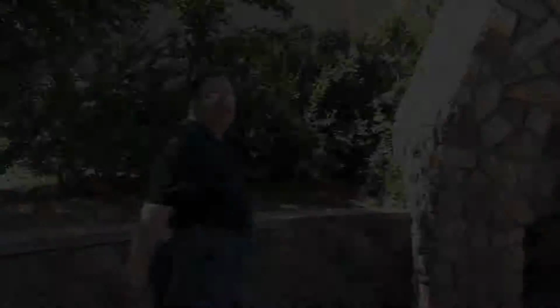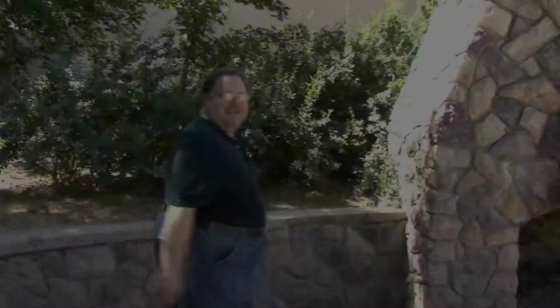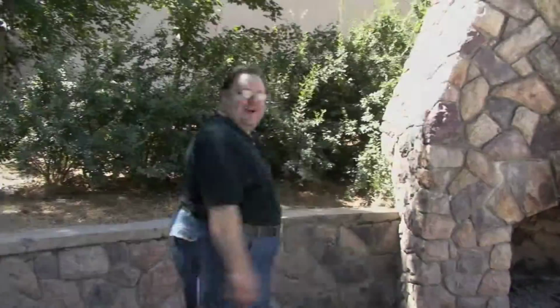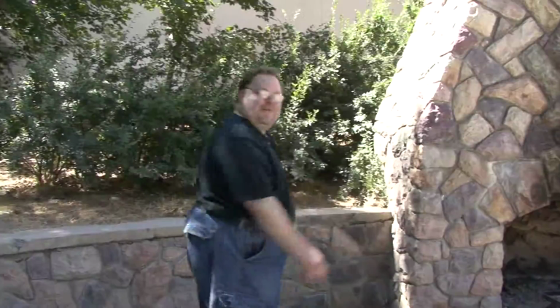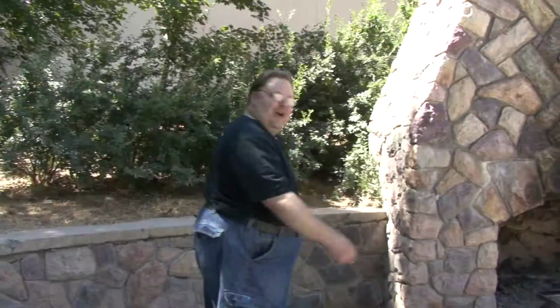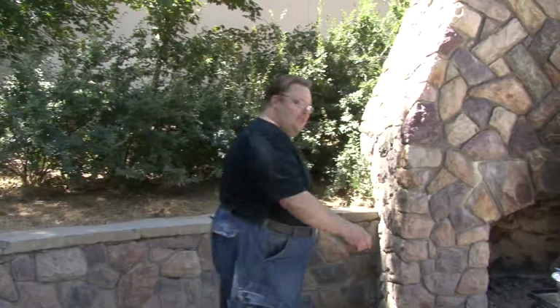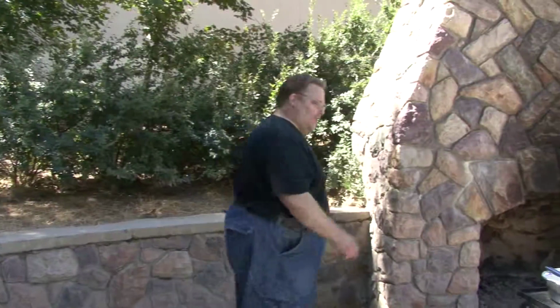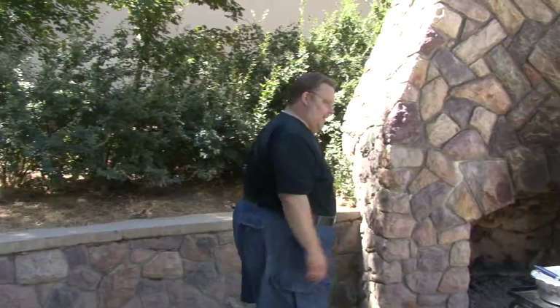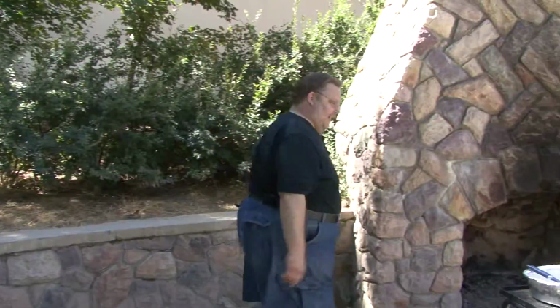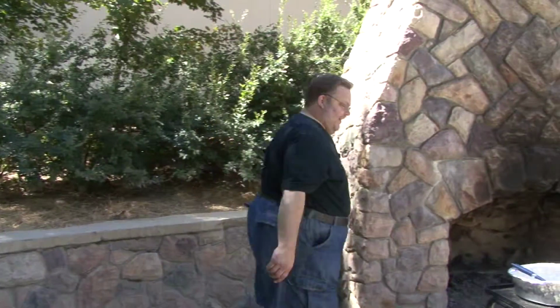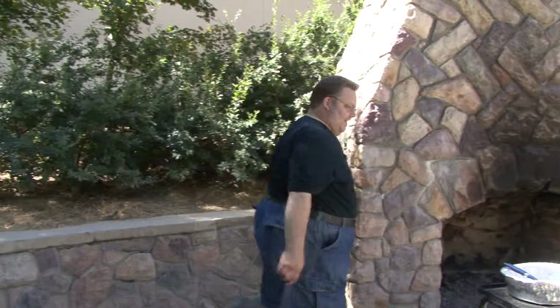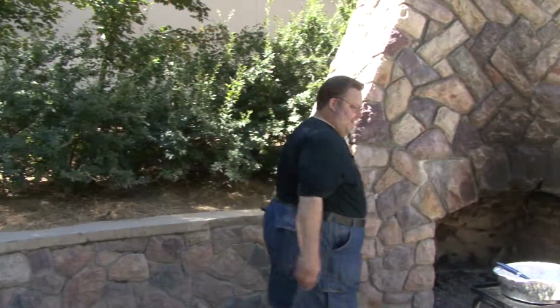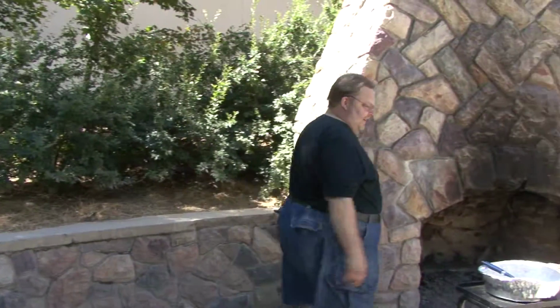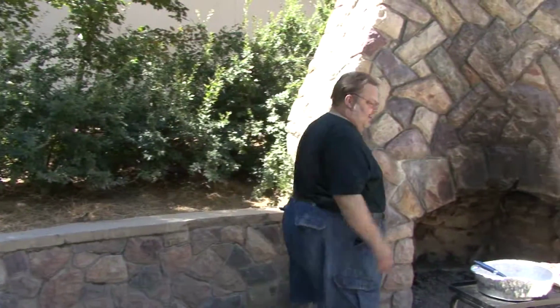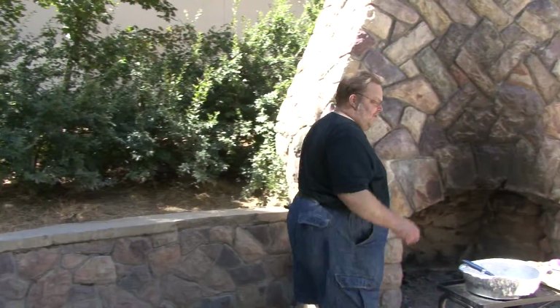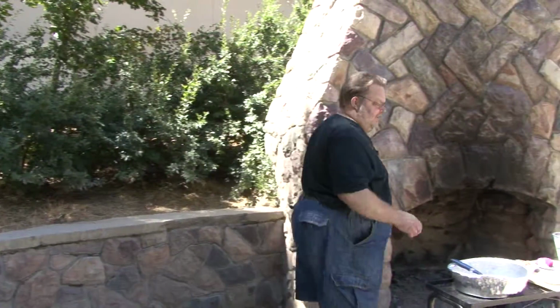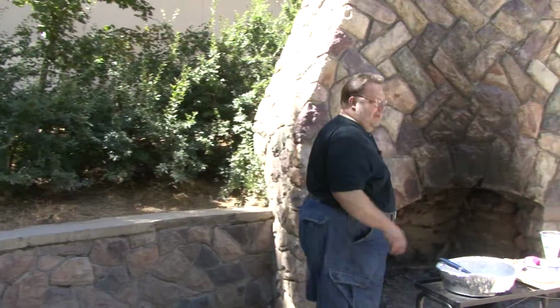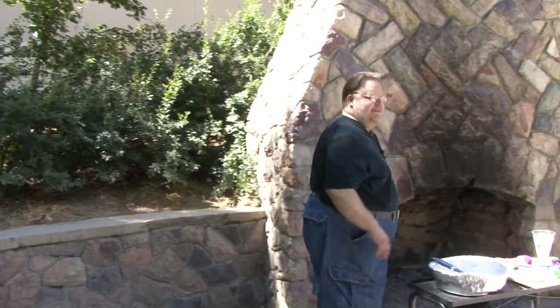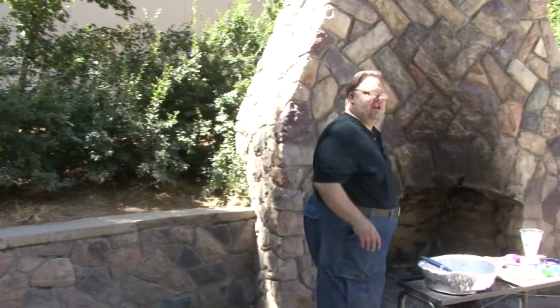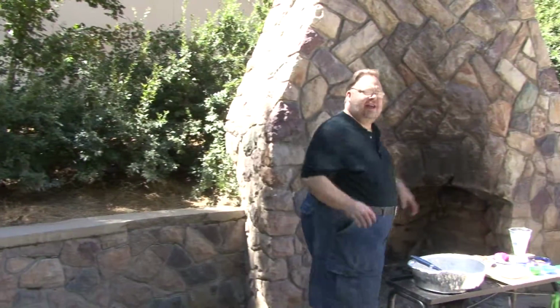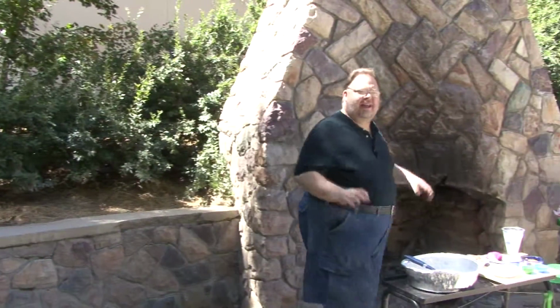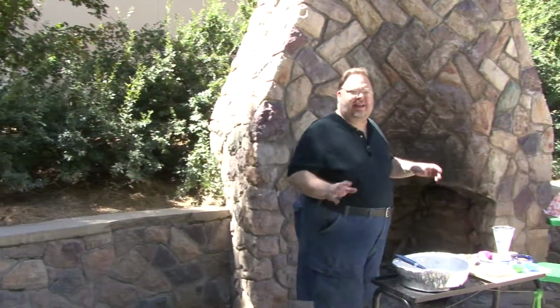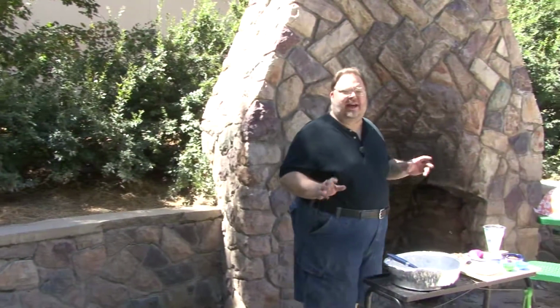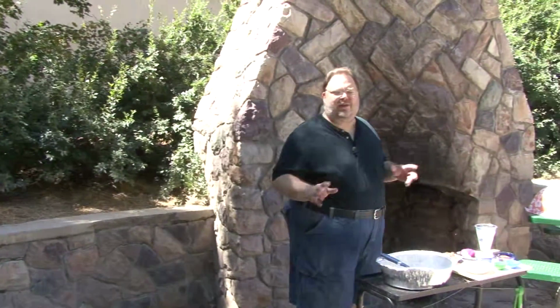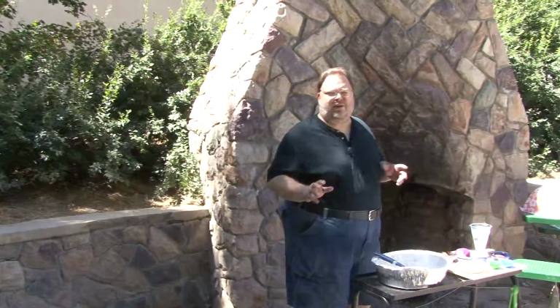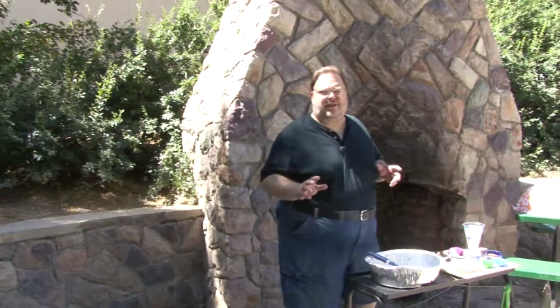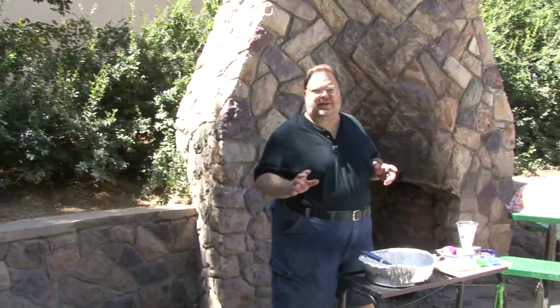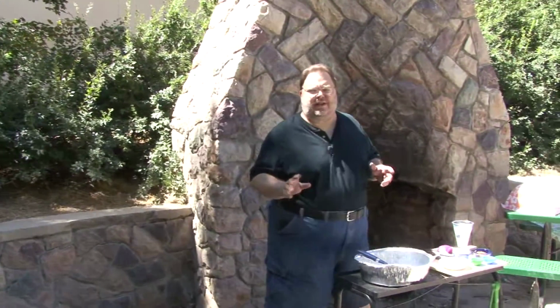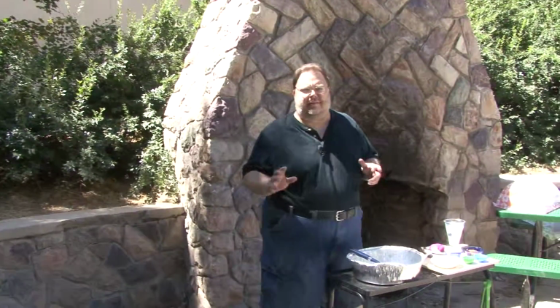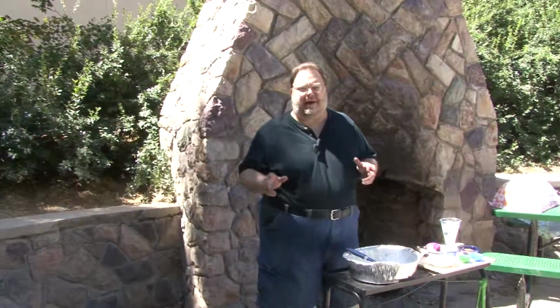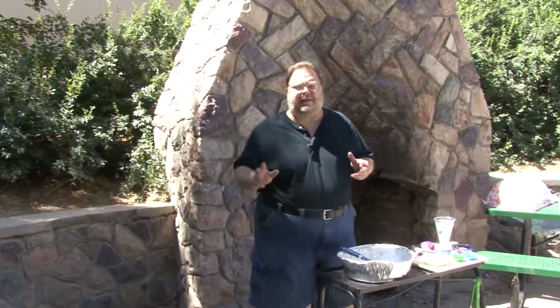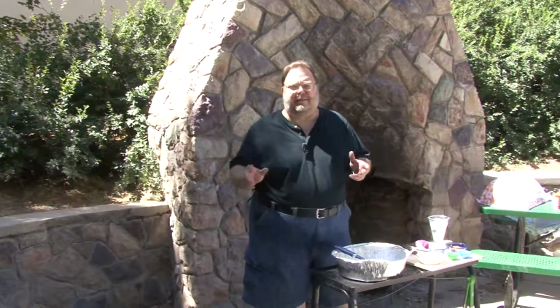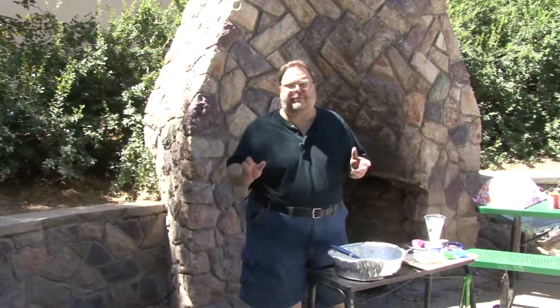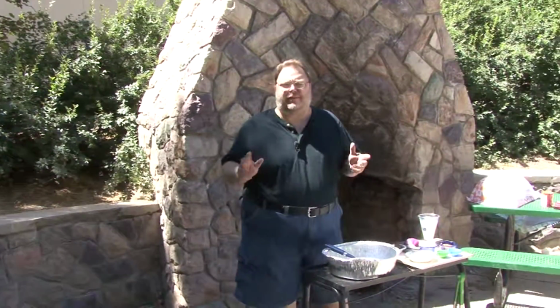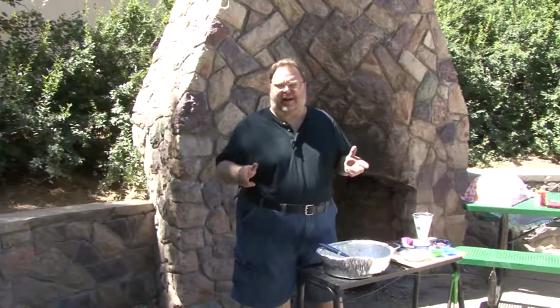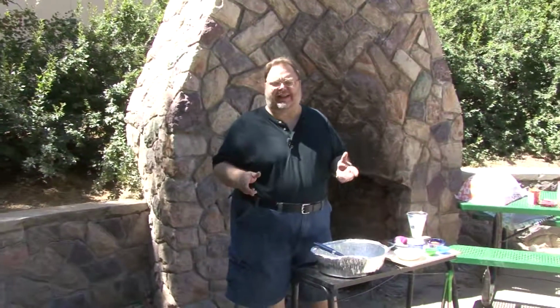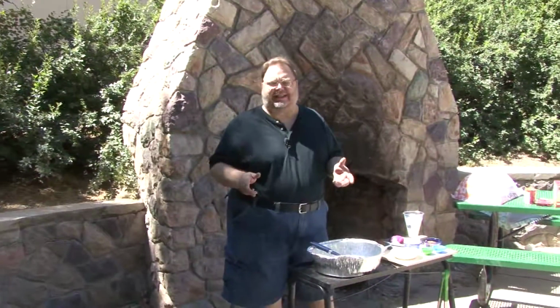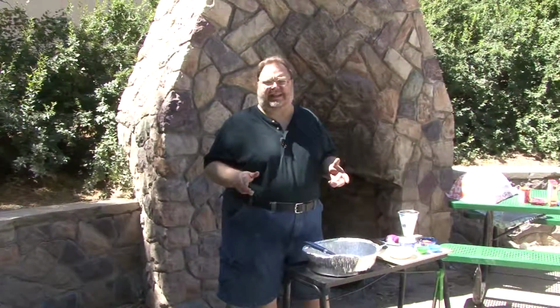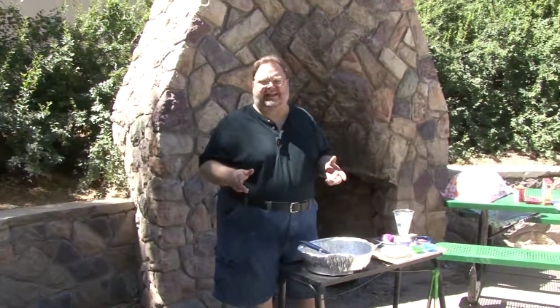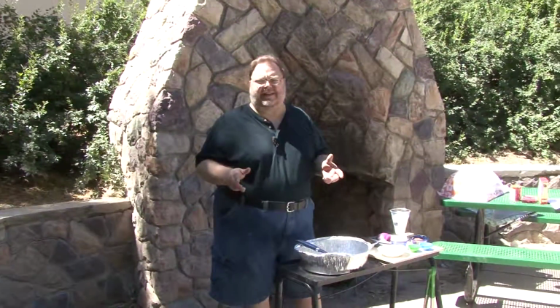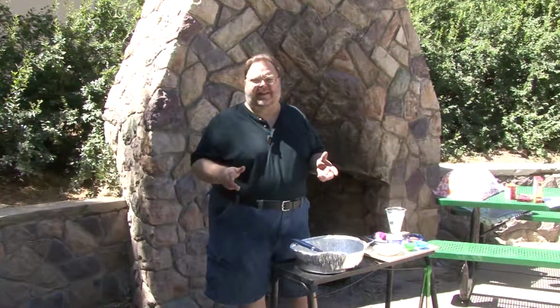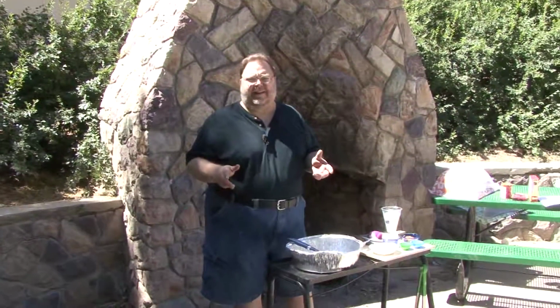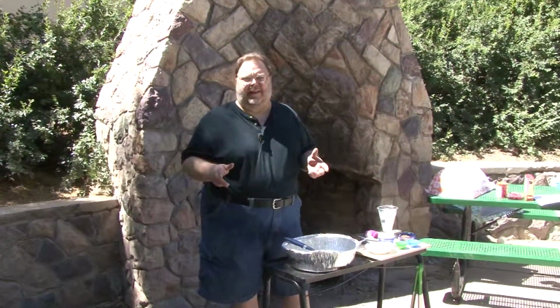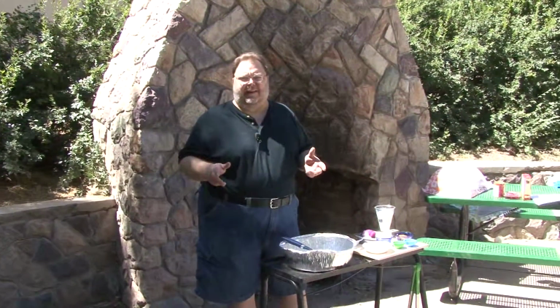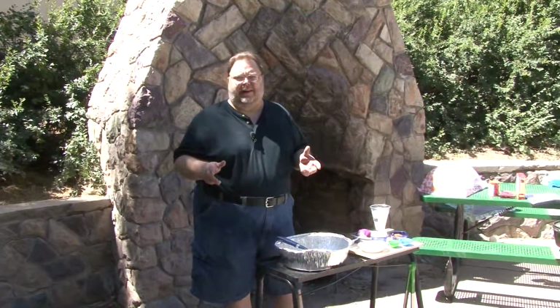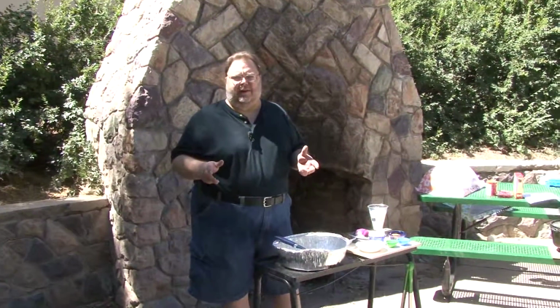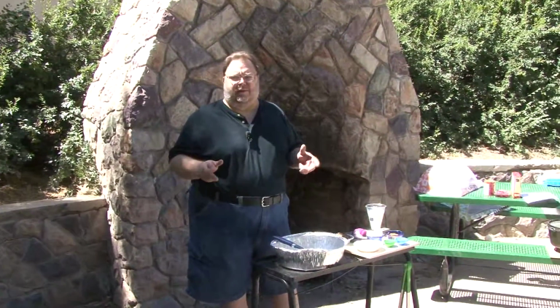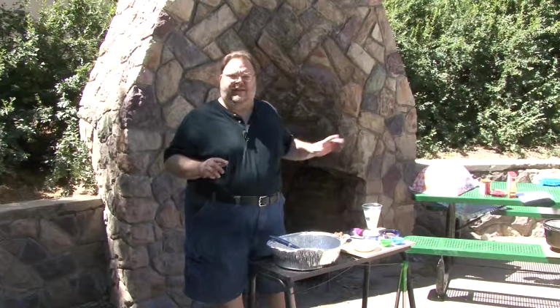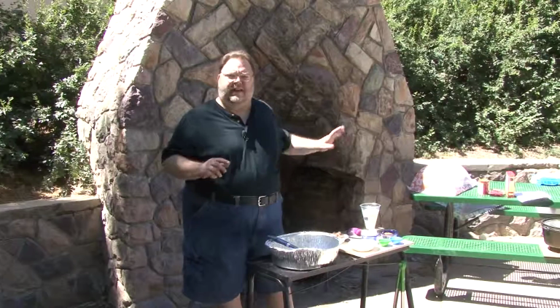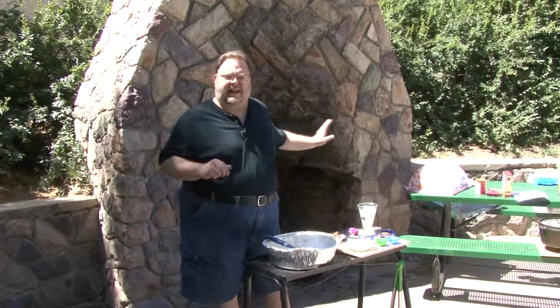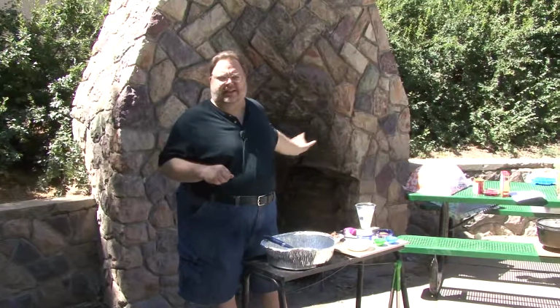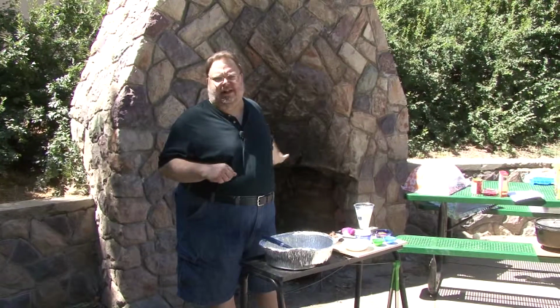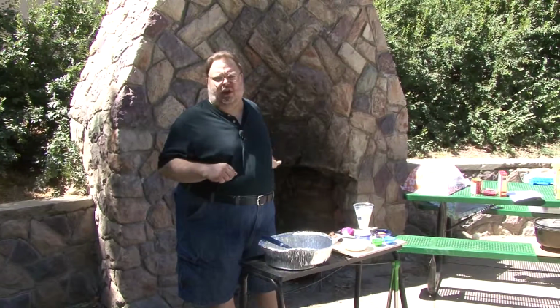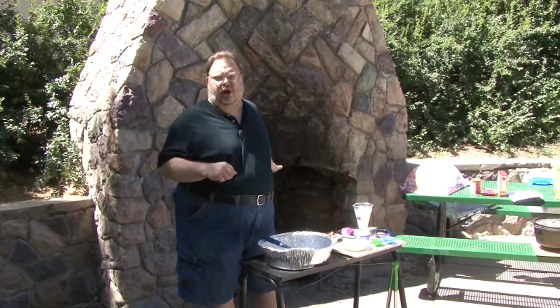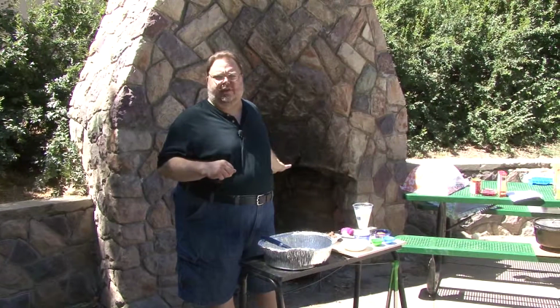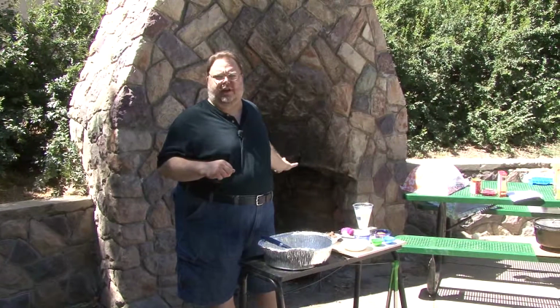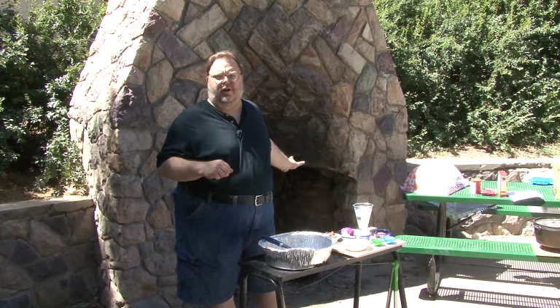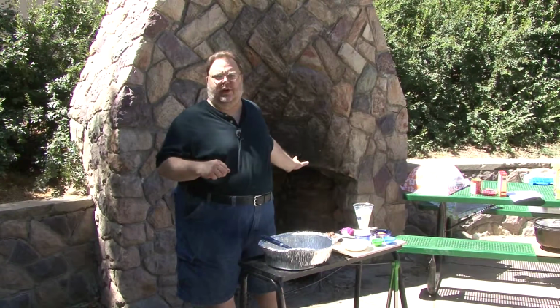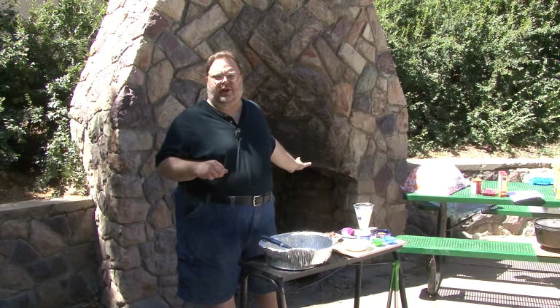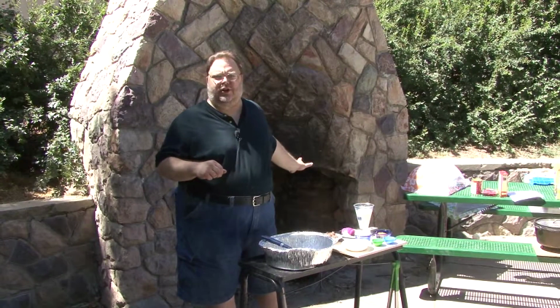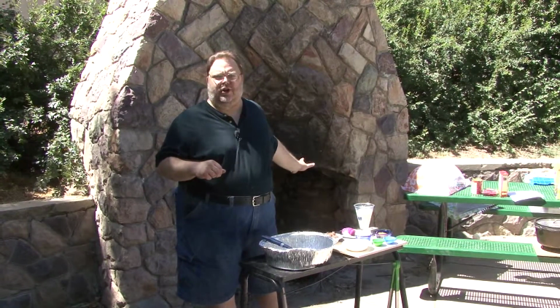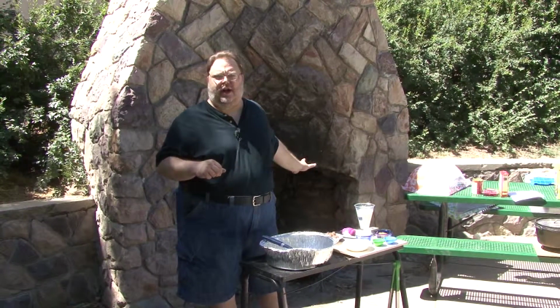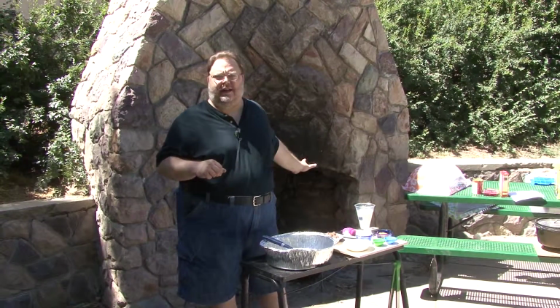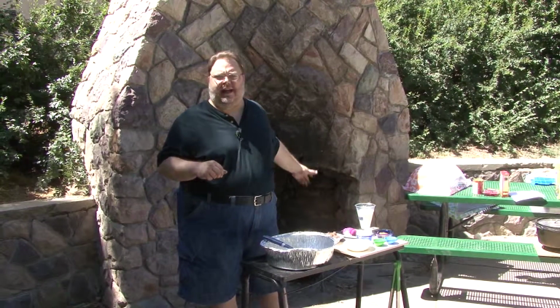I'm Roger B. Sometimes cooking in the outdoors is all about improvising. We found a nice little hearth here we're gonna cook on today.